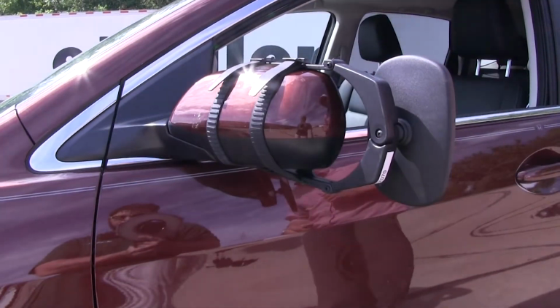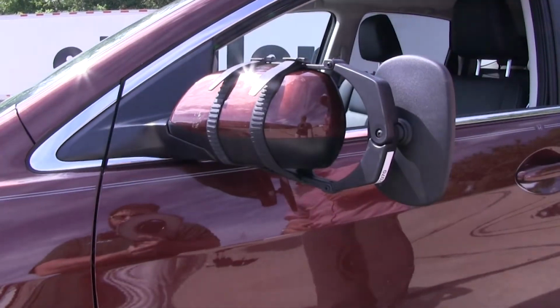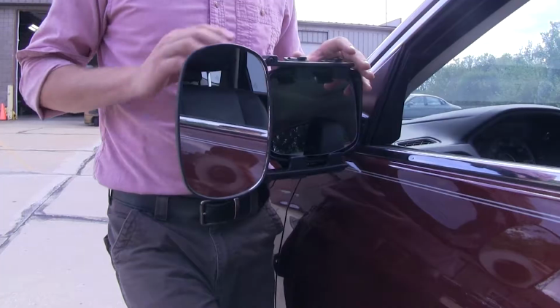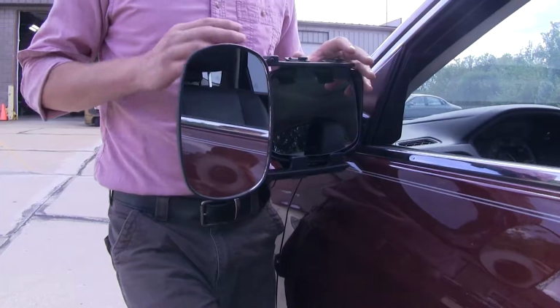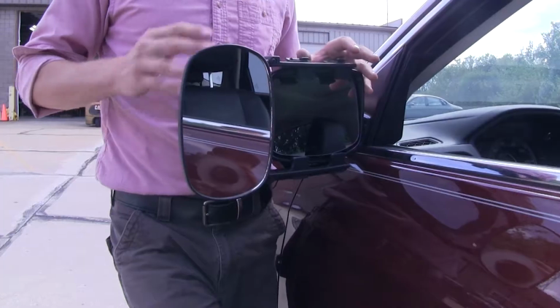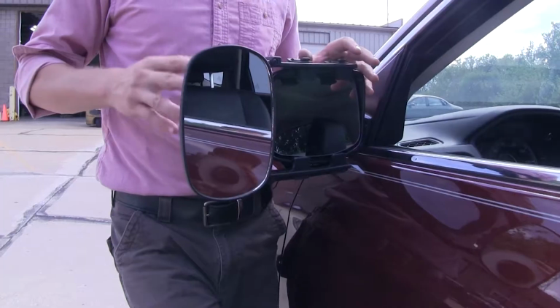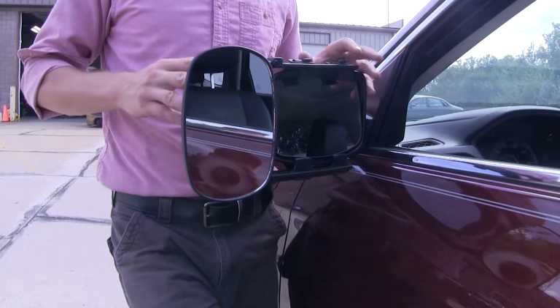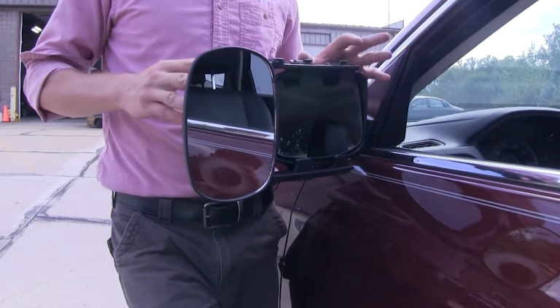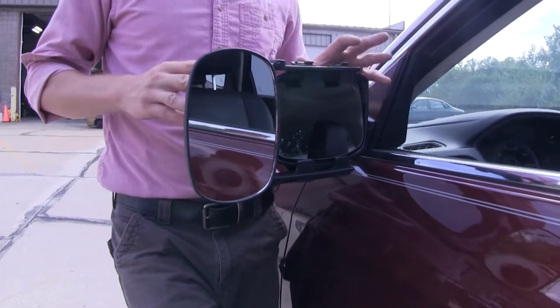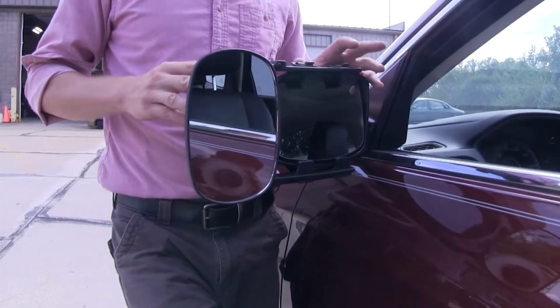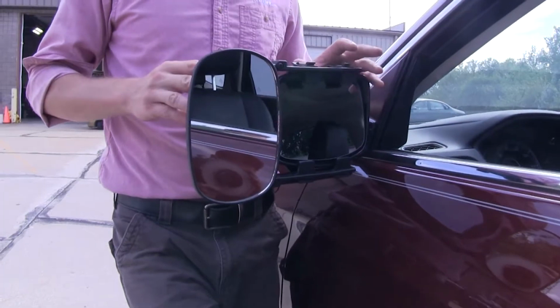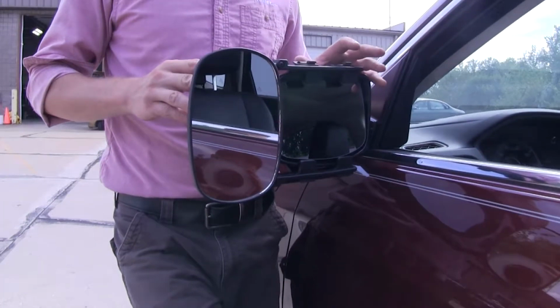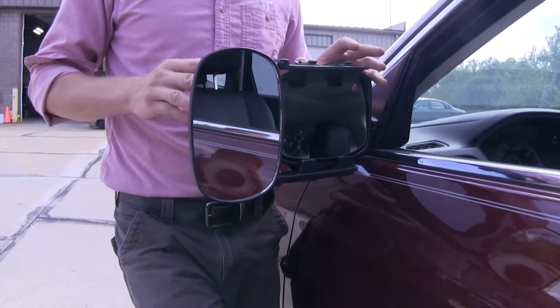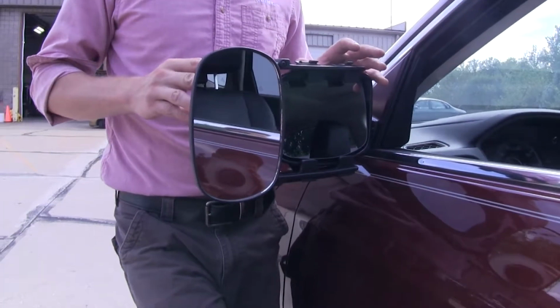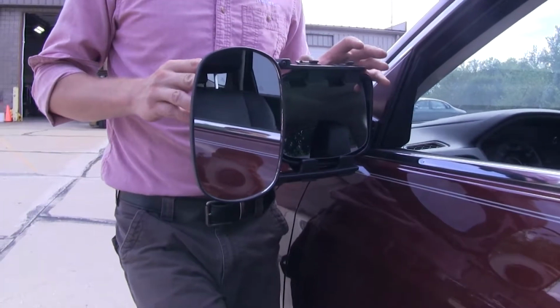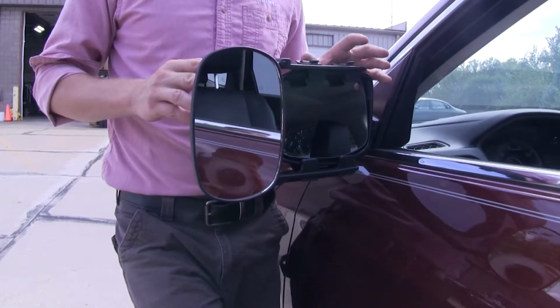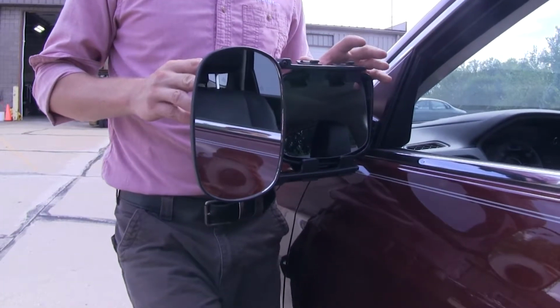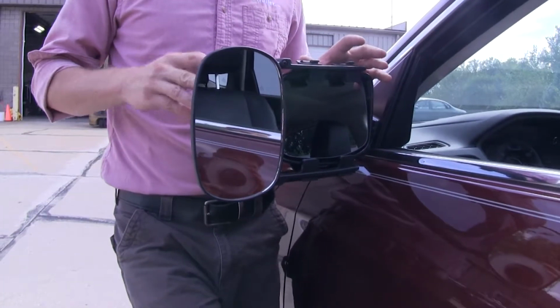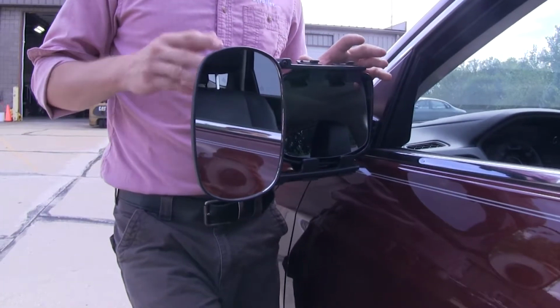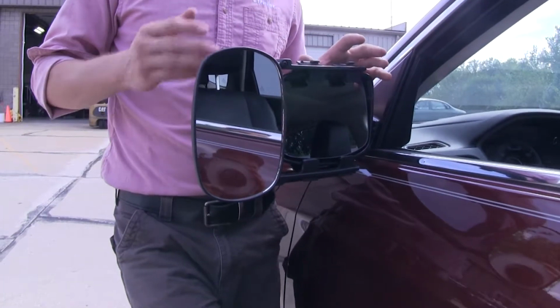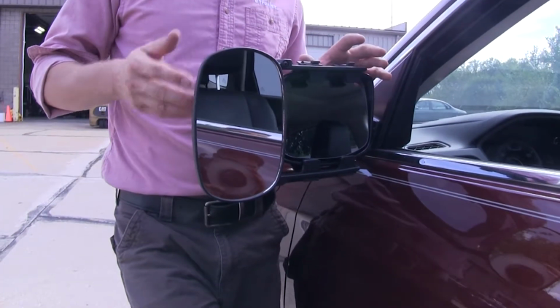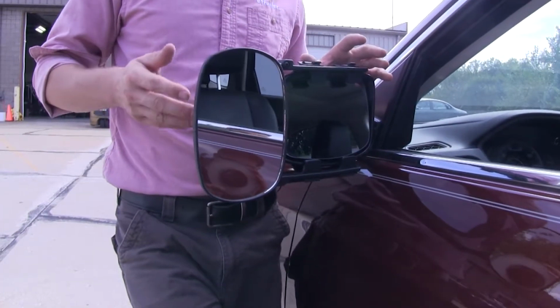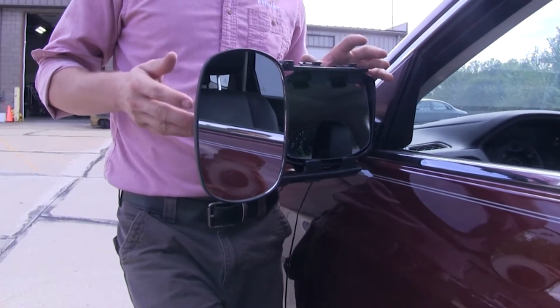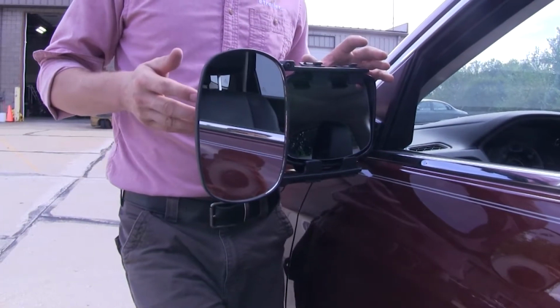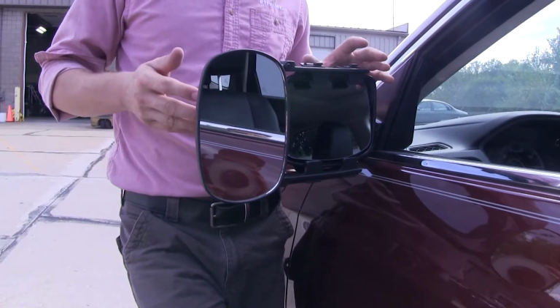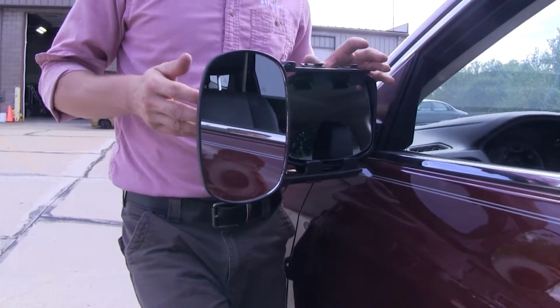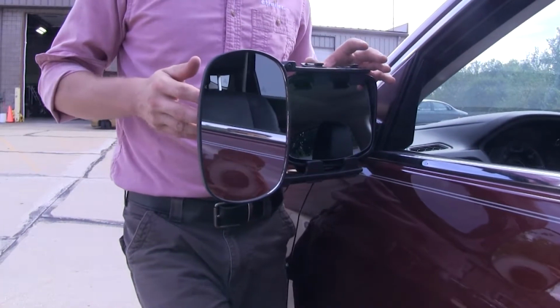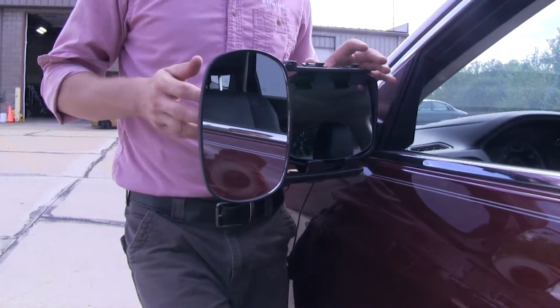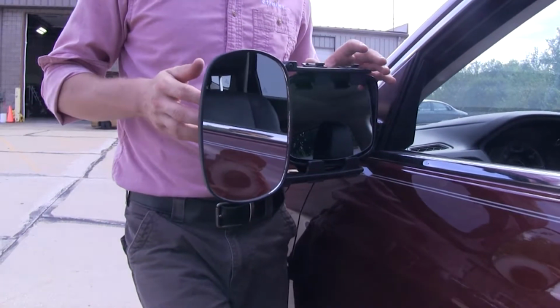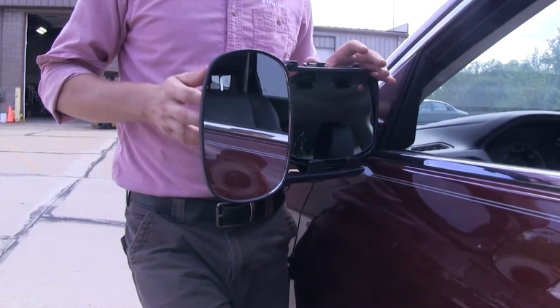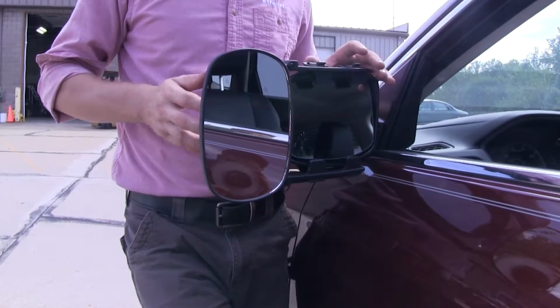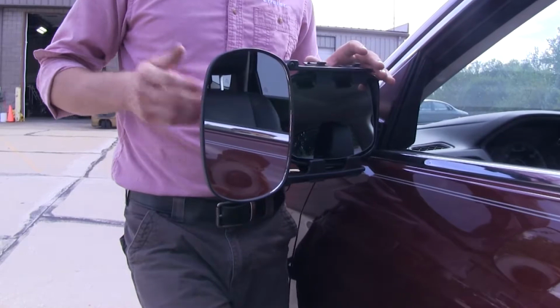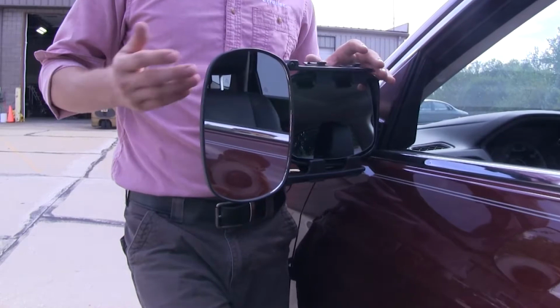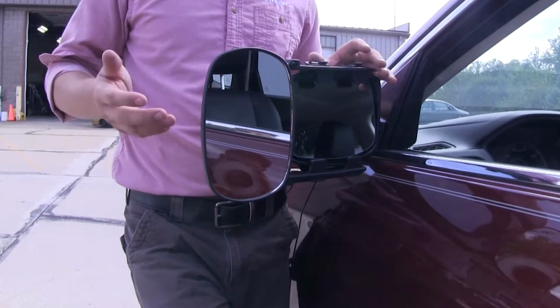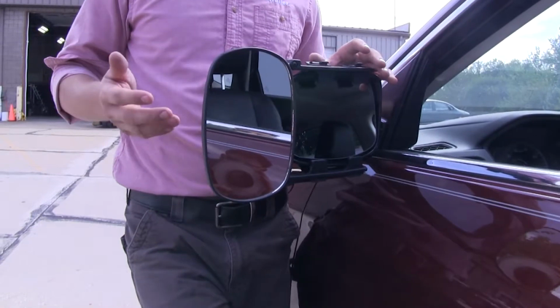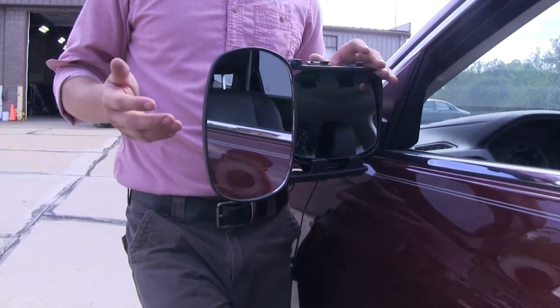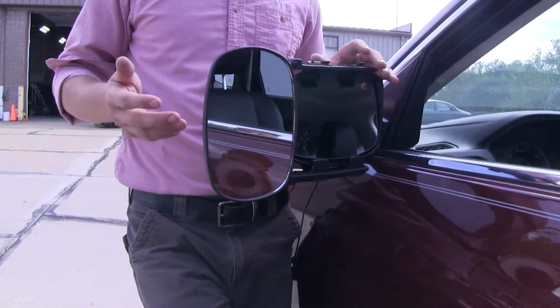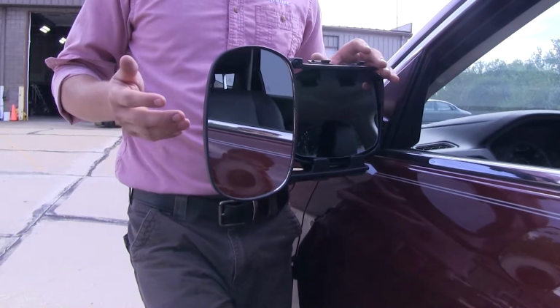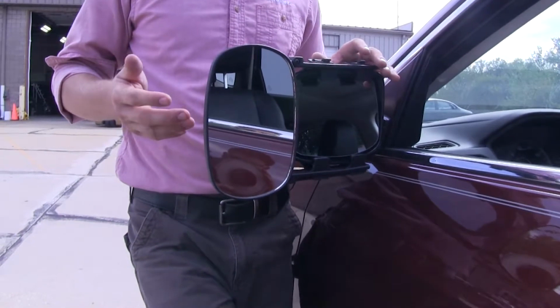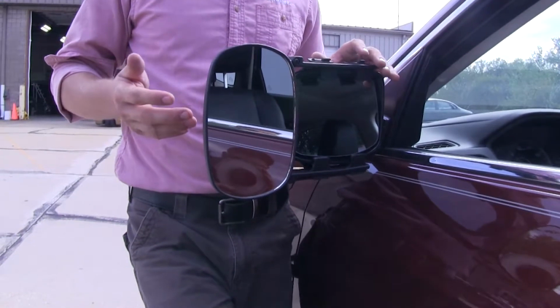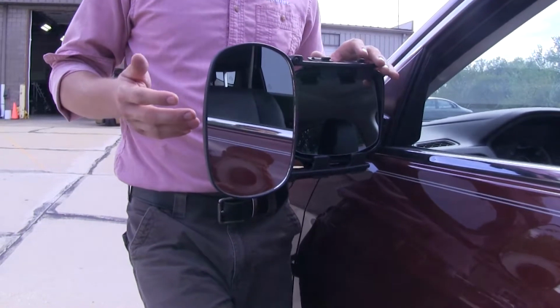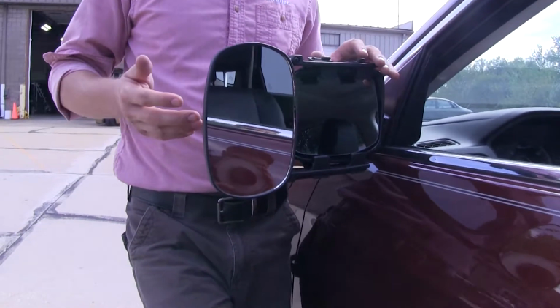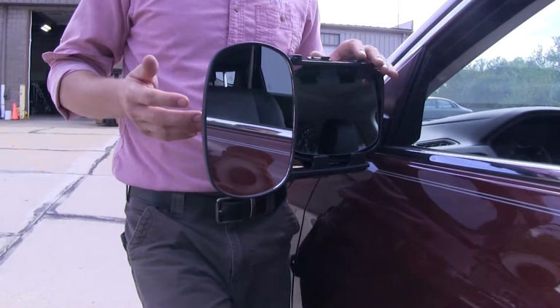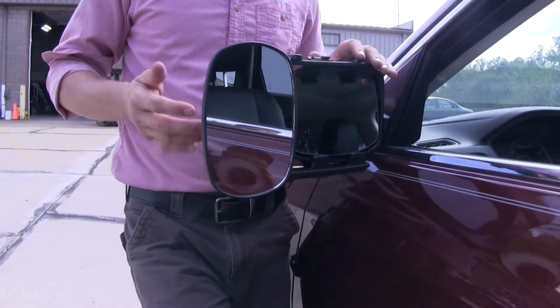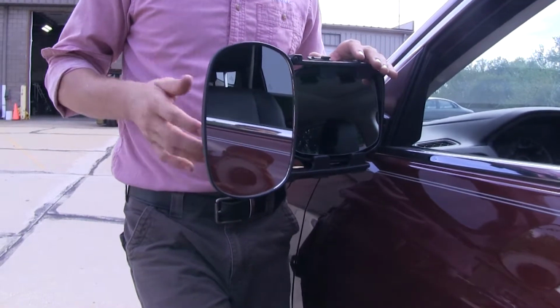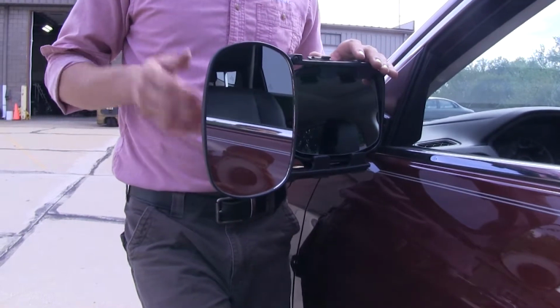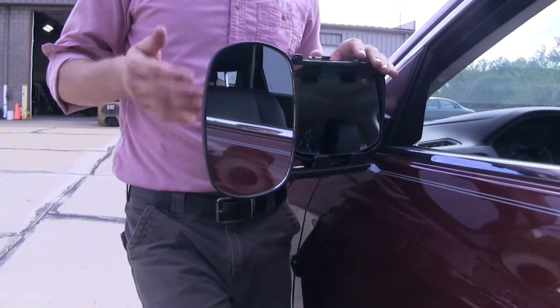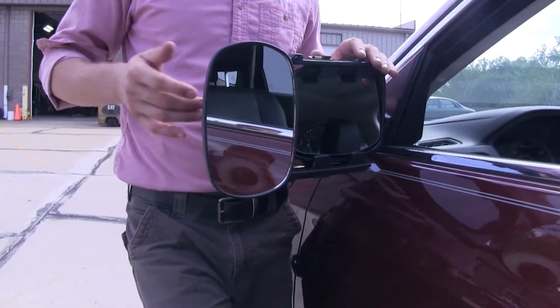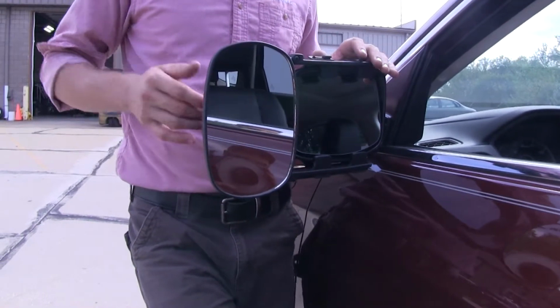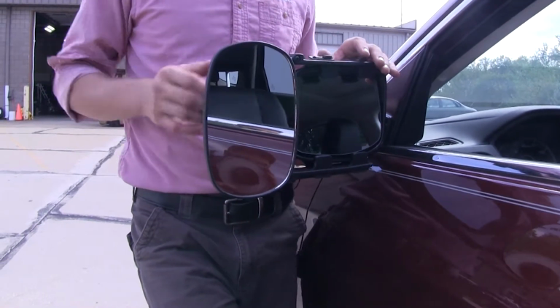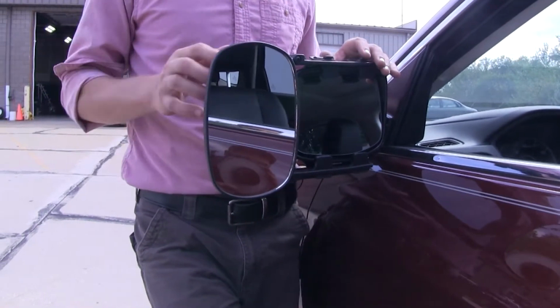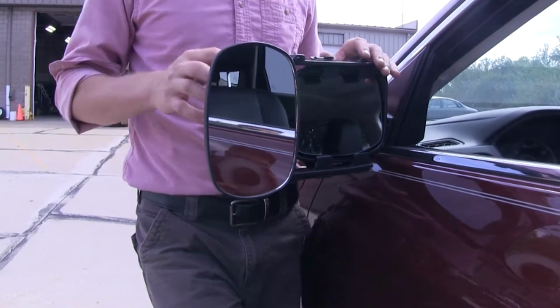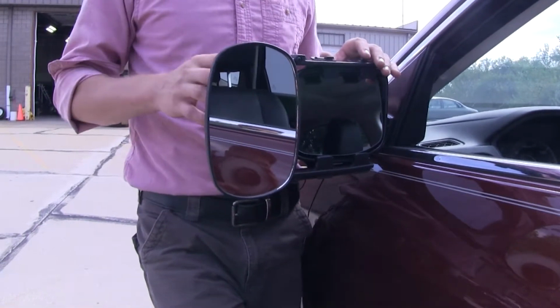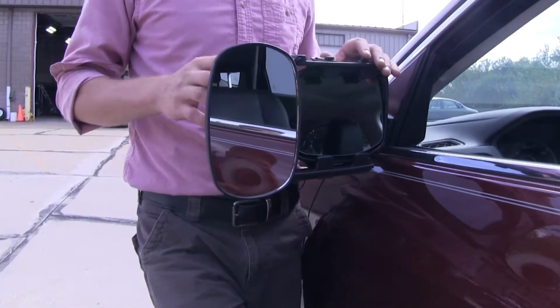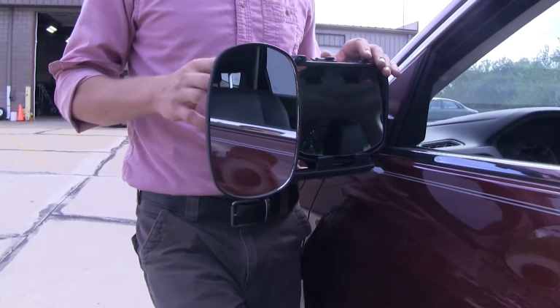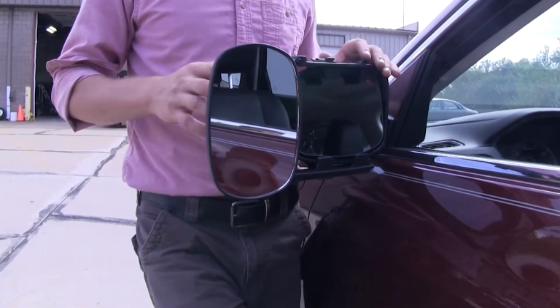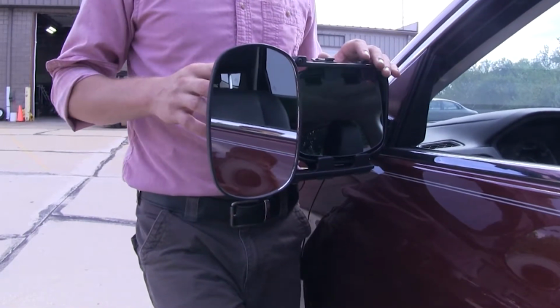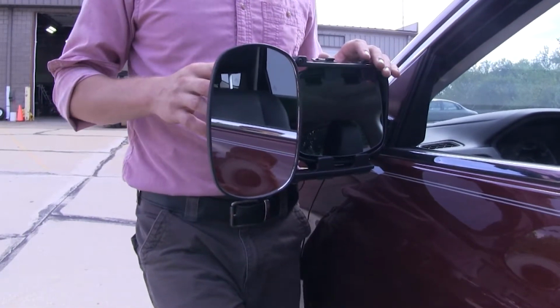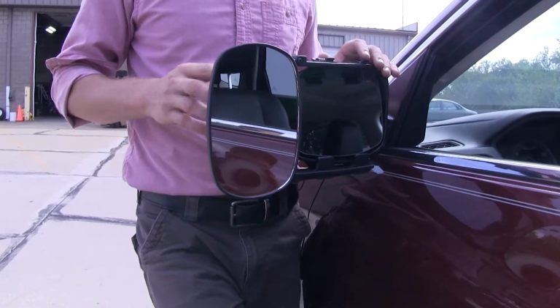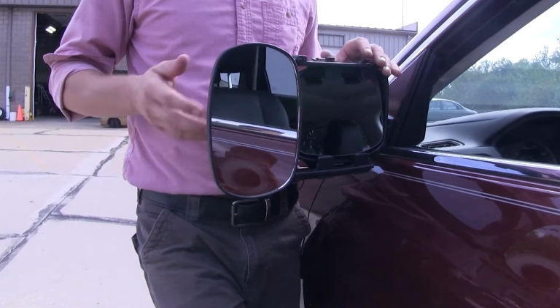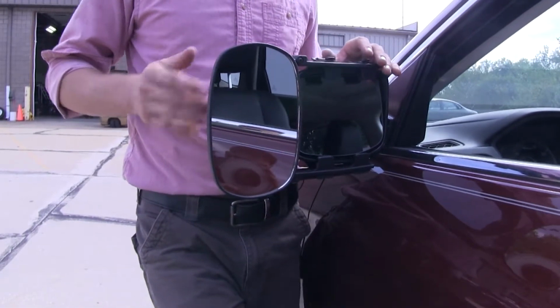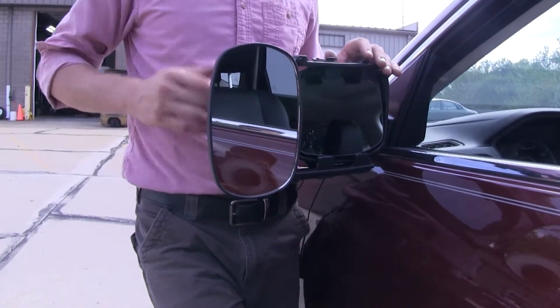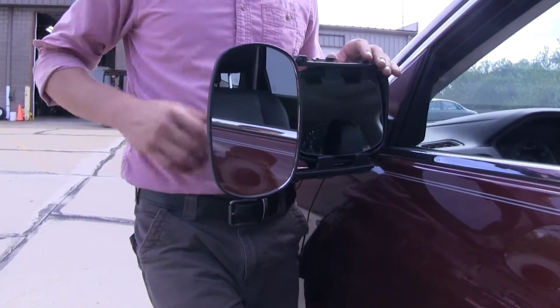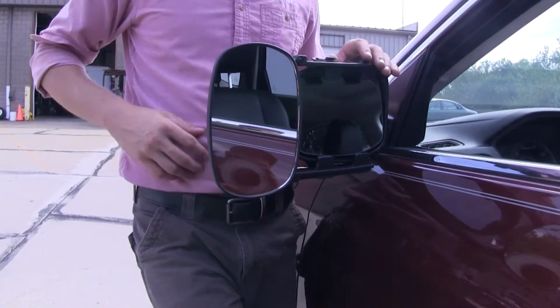The mirror does come in a quantity of one. If you'd like to pick up one for the passenger side, just use the same part number. Let's go ahead and show you how easy it is to get installed.